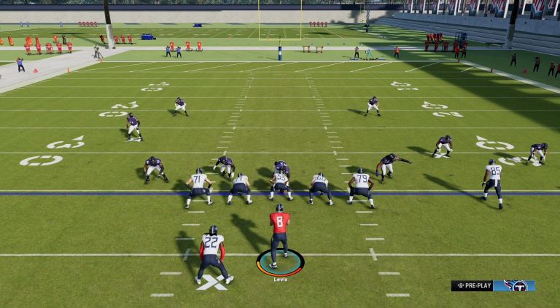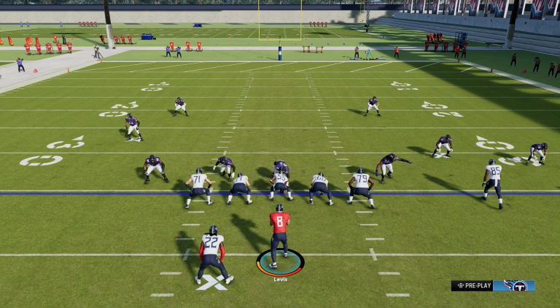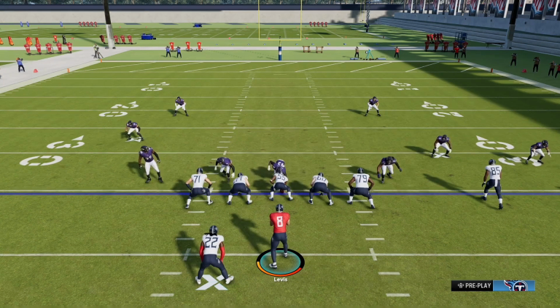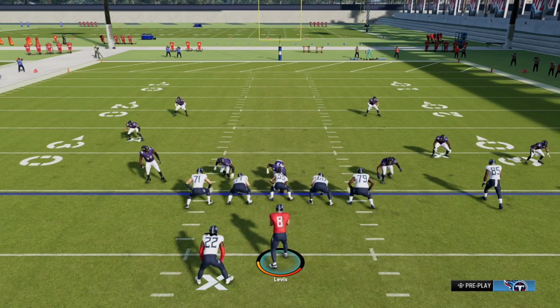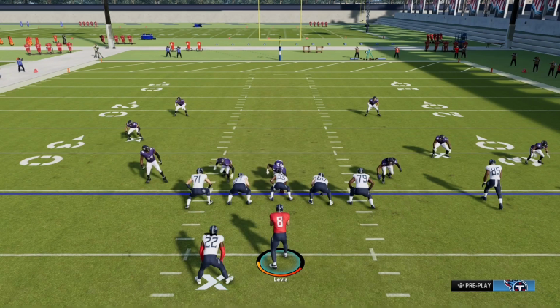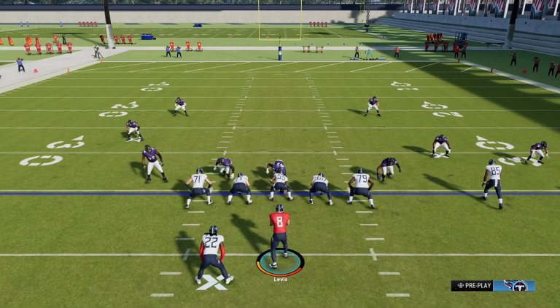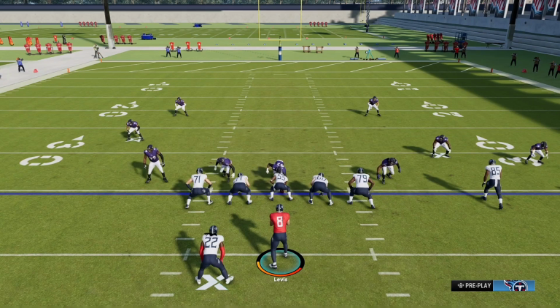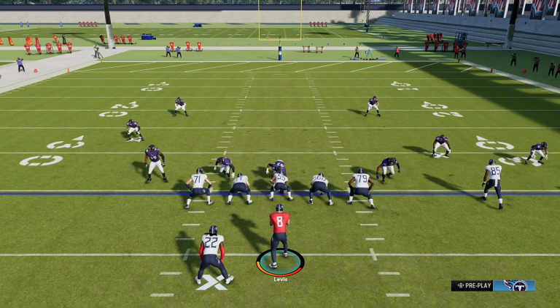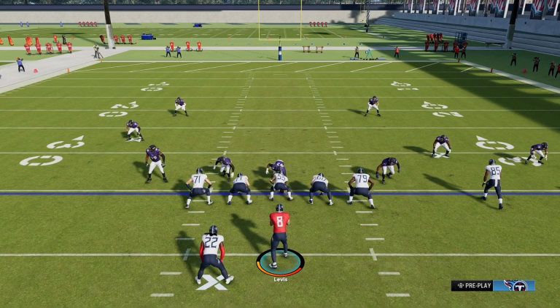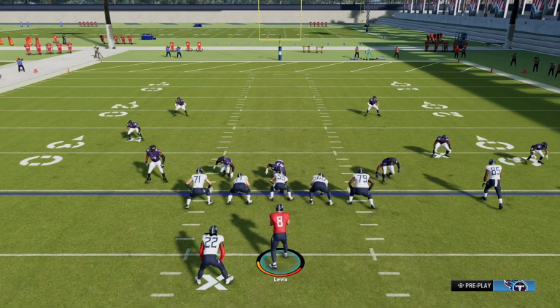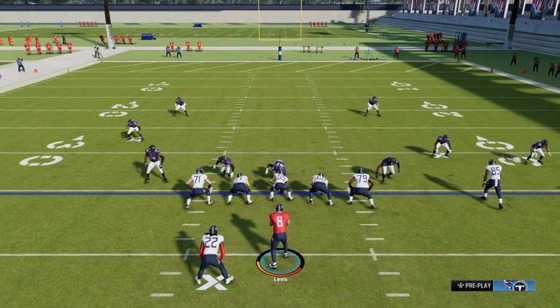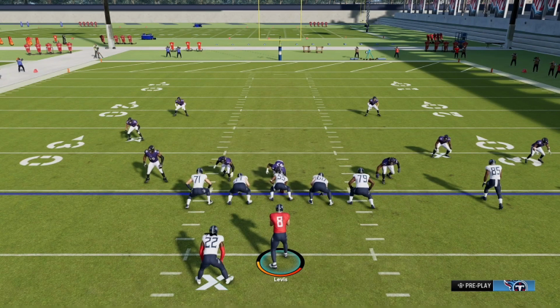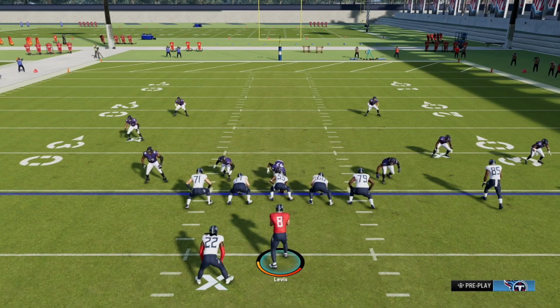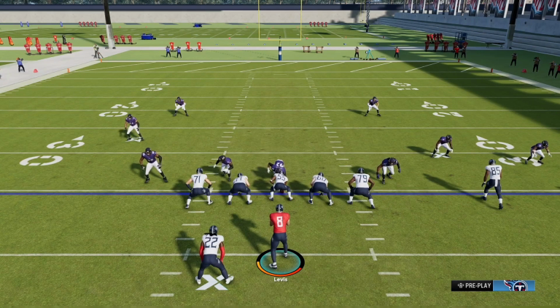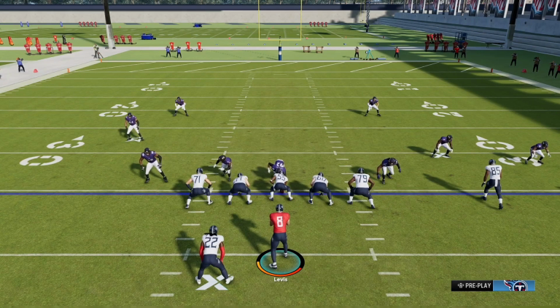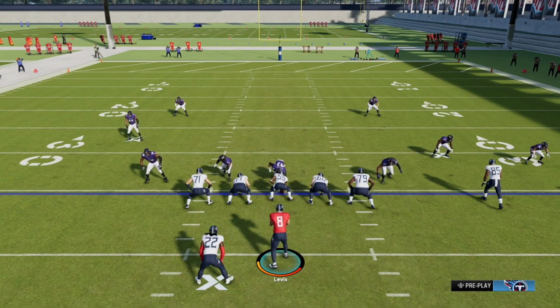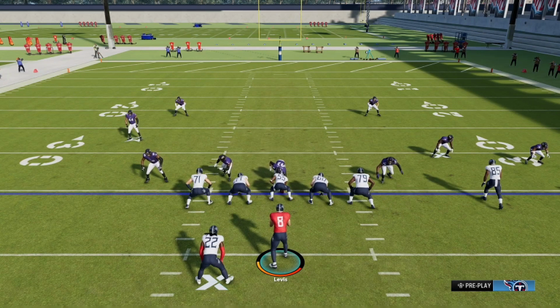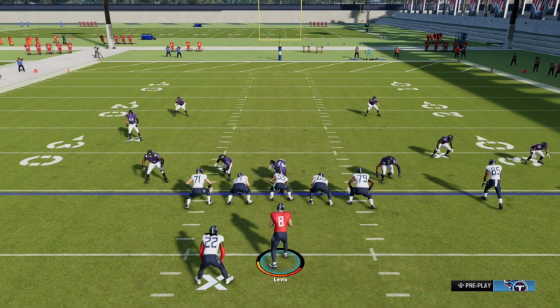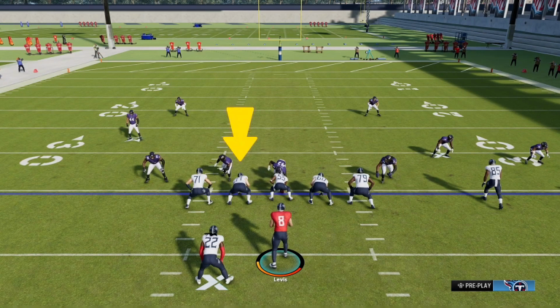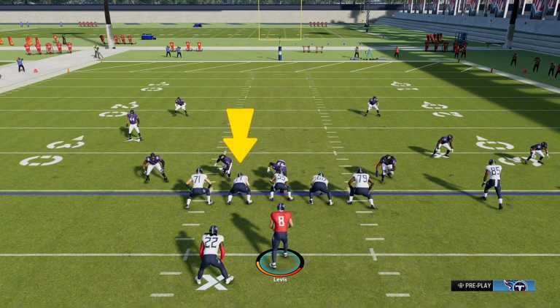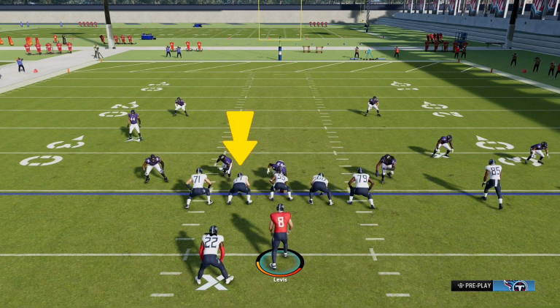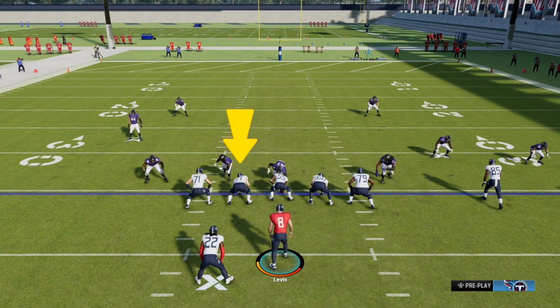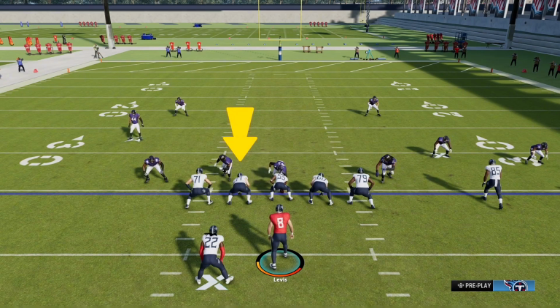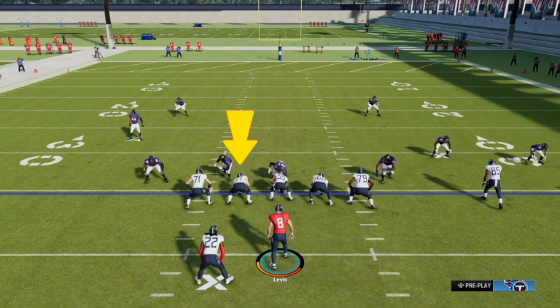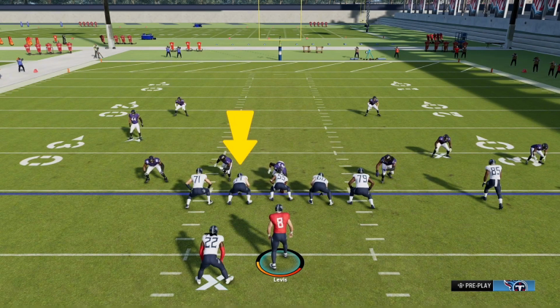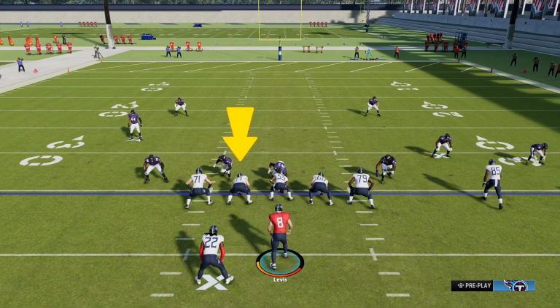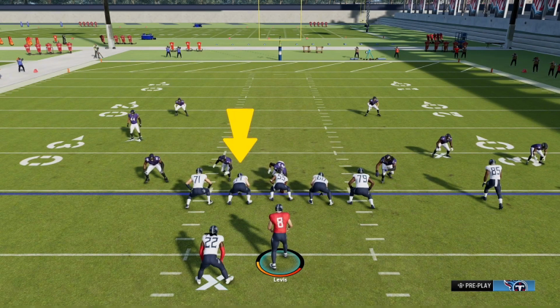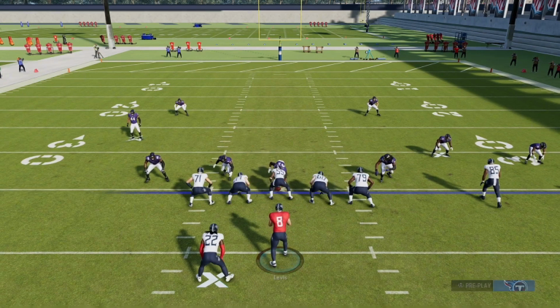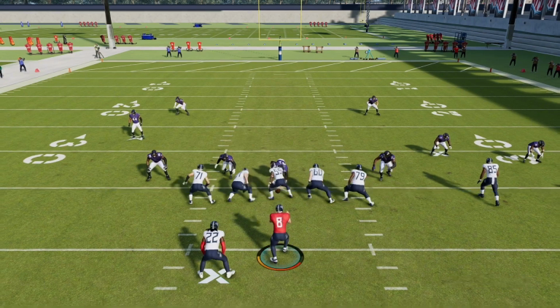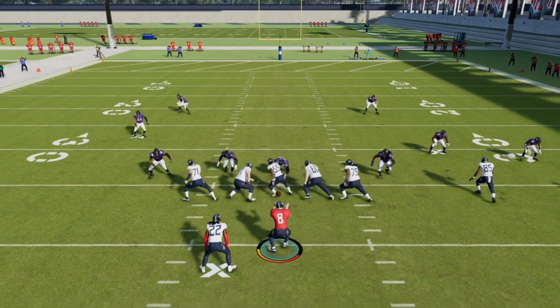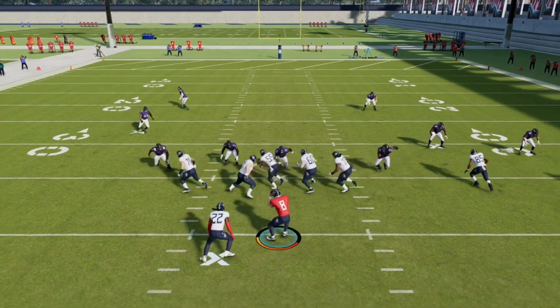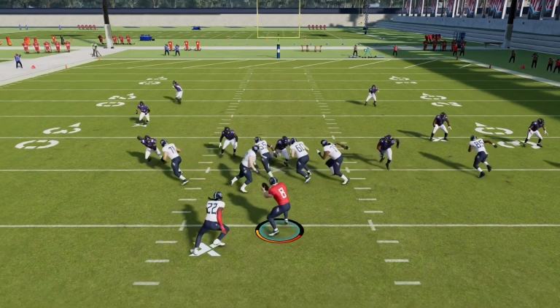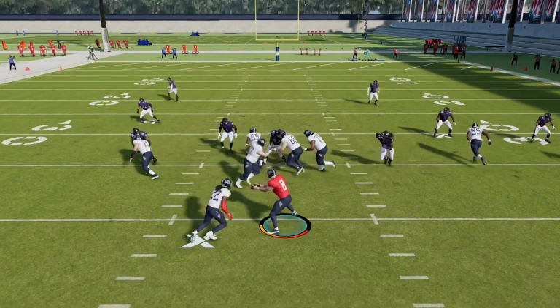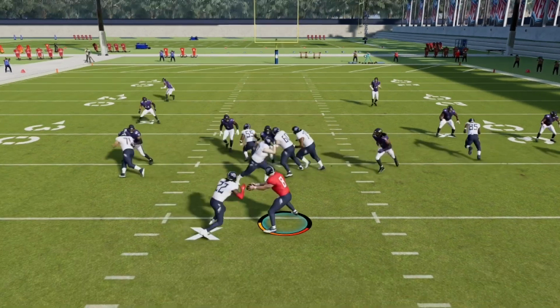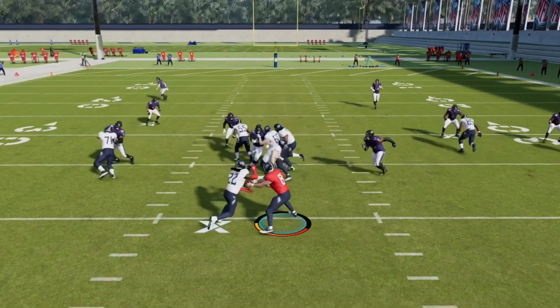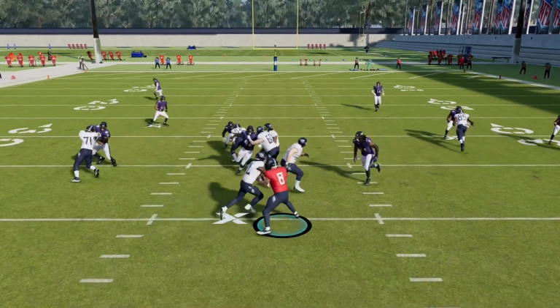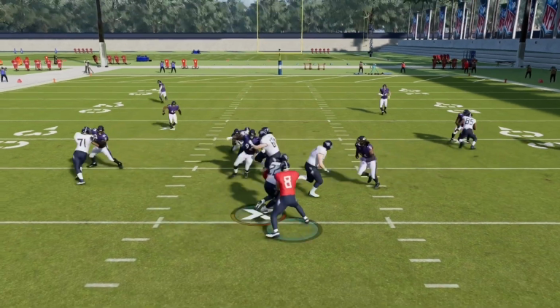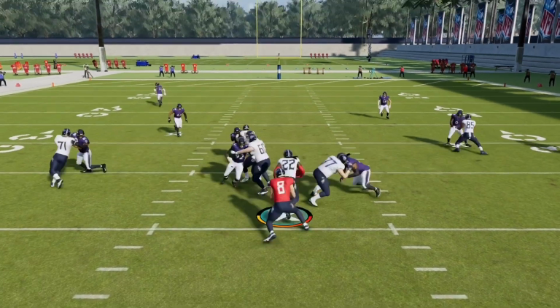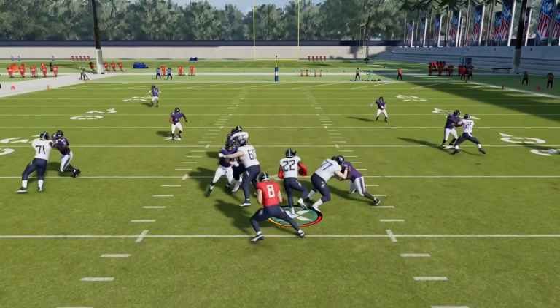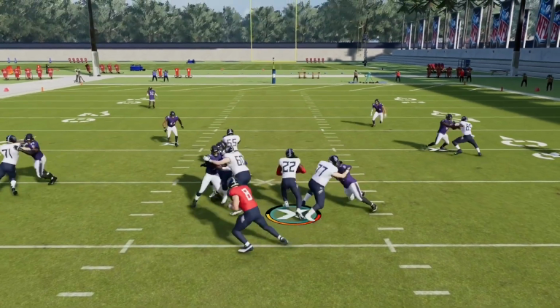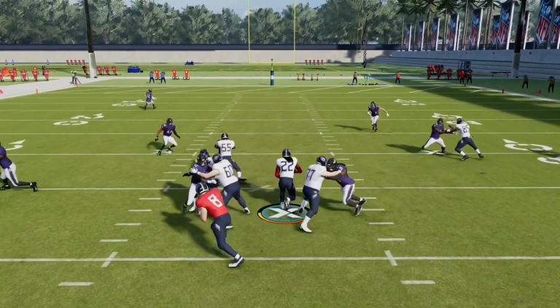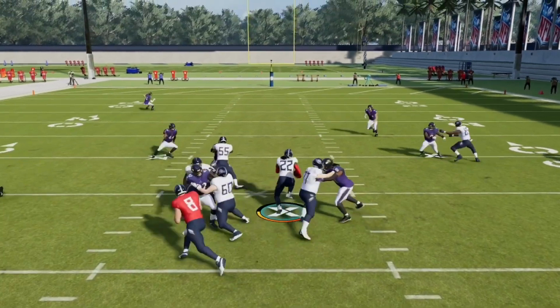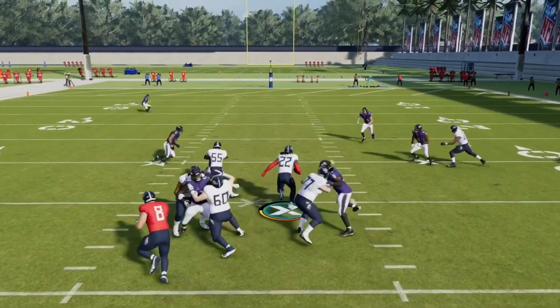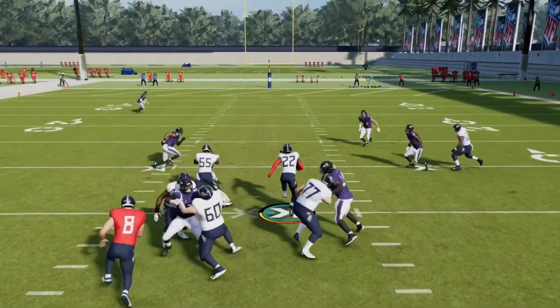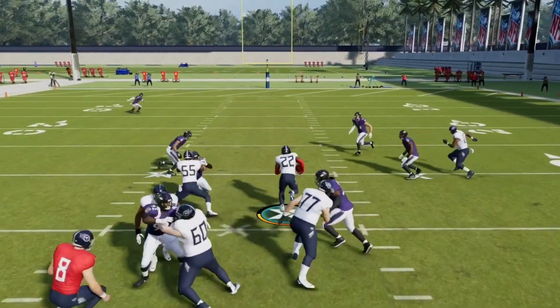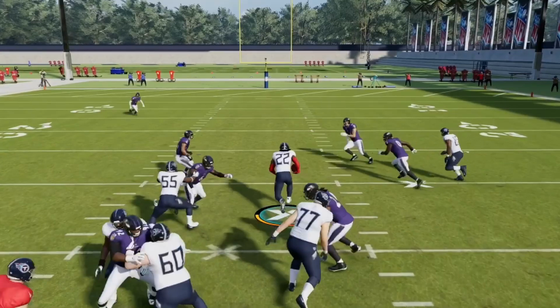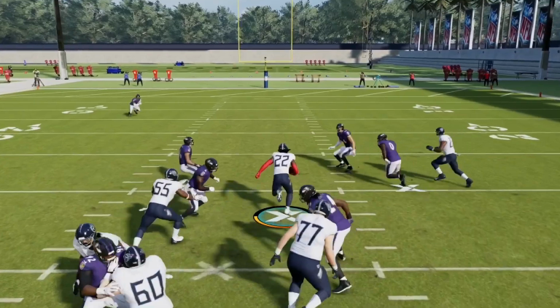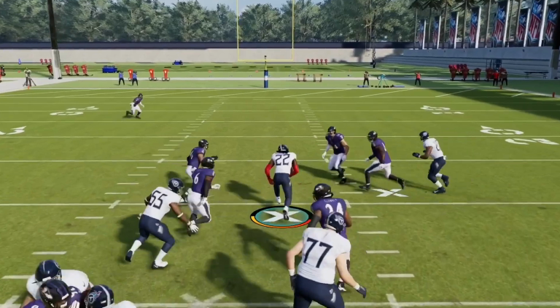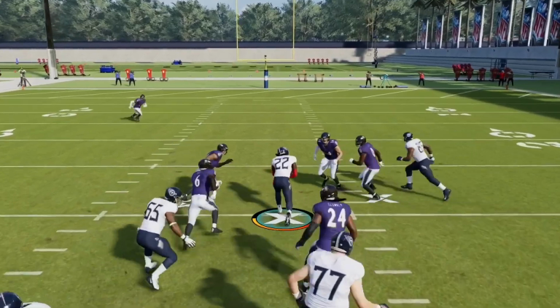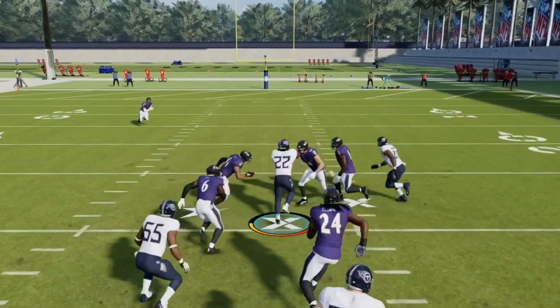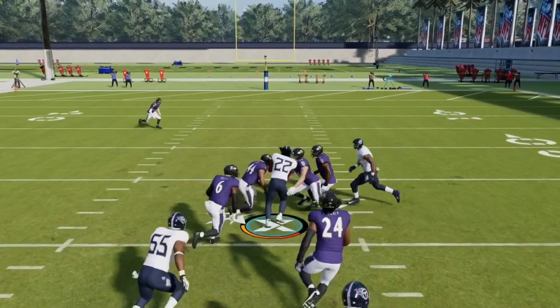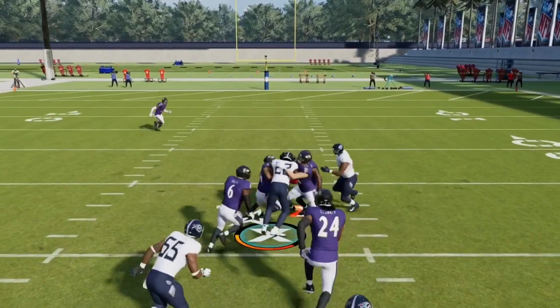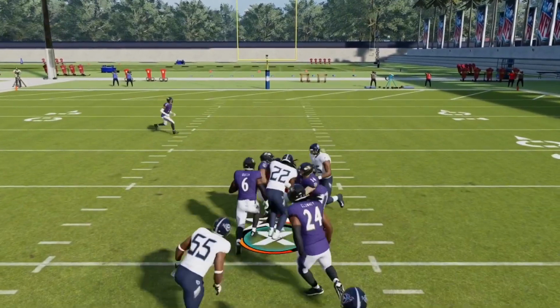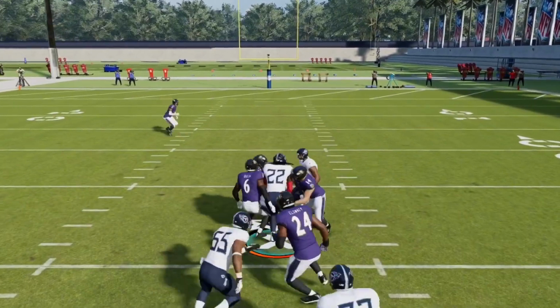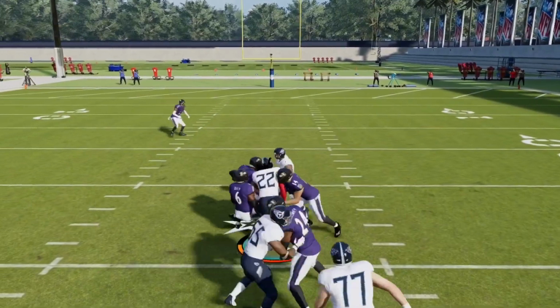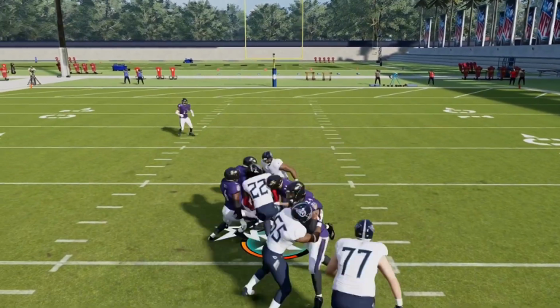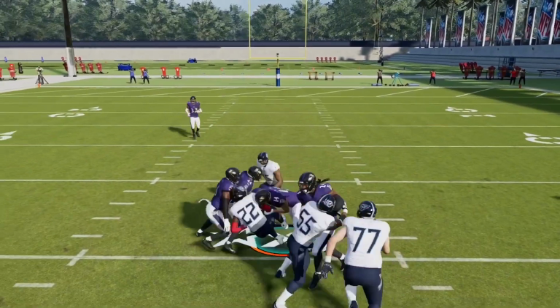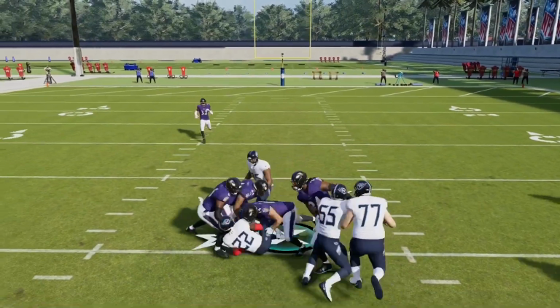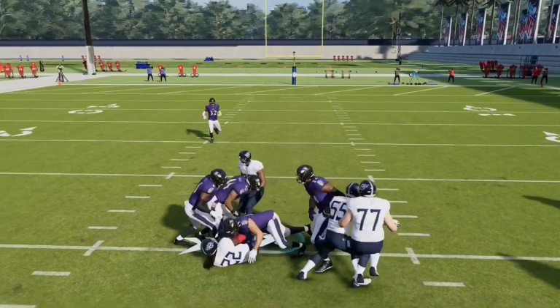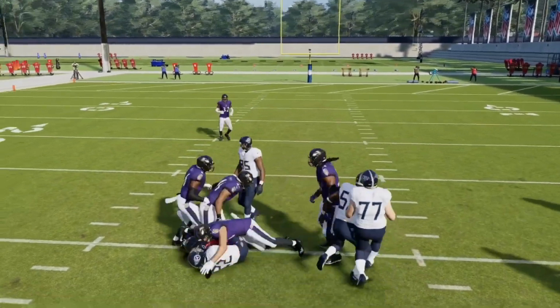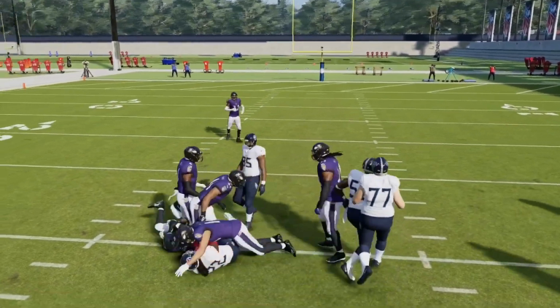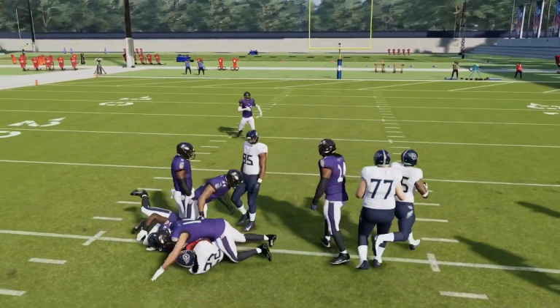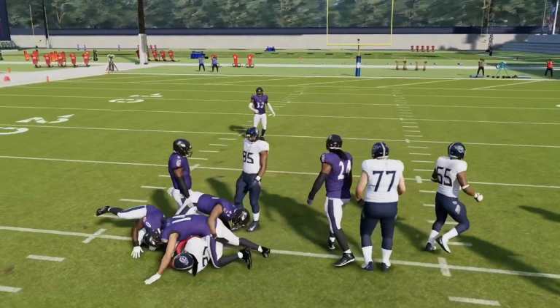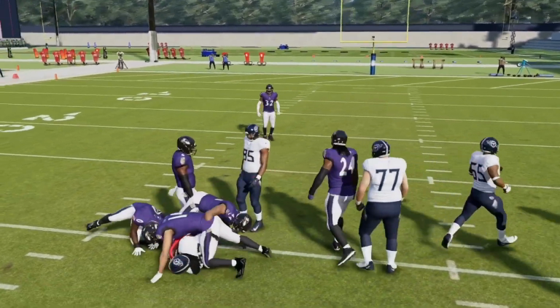All you want to do is follow the block of your pulling guard and he will lead you to an open lane. As you can see, the blocks just set up so good on this play.